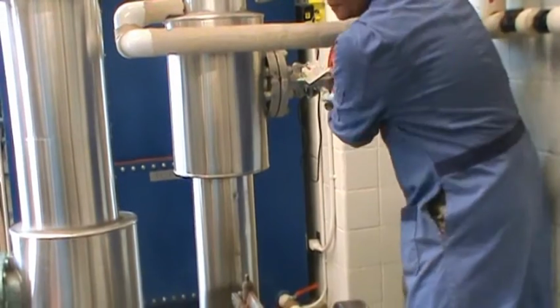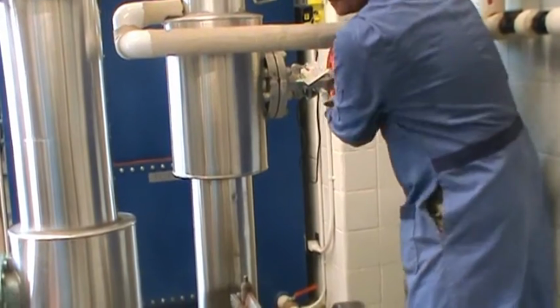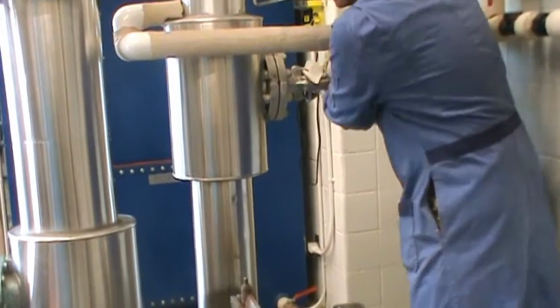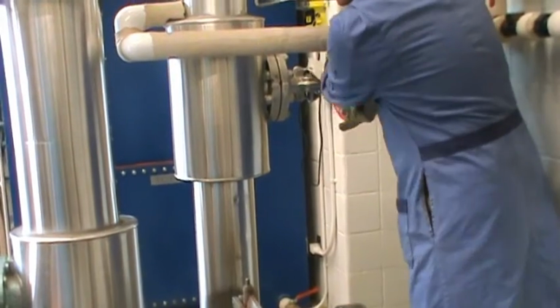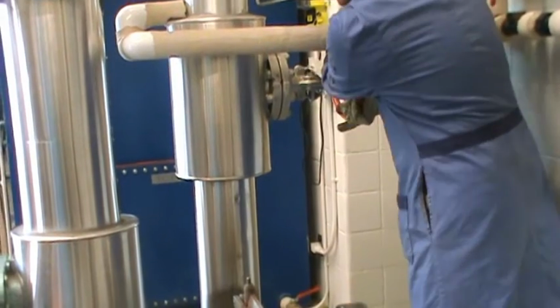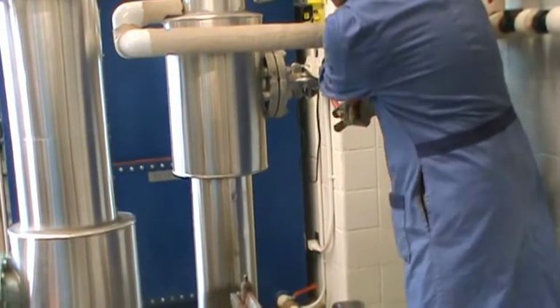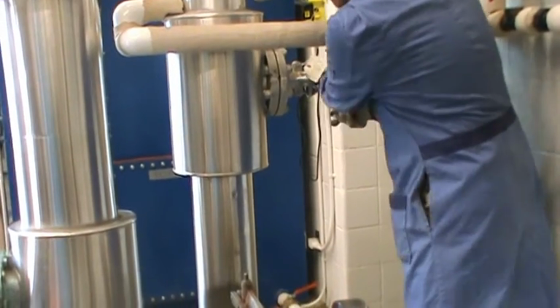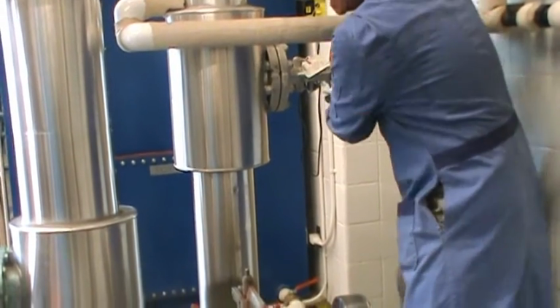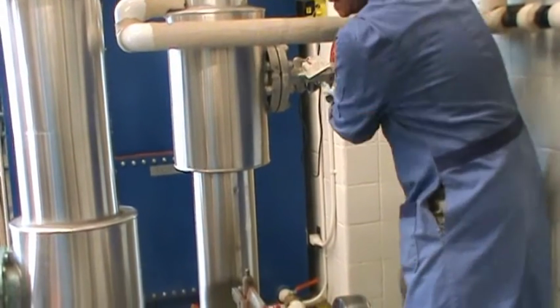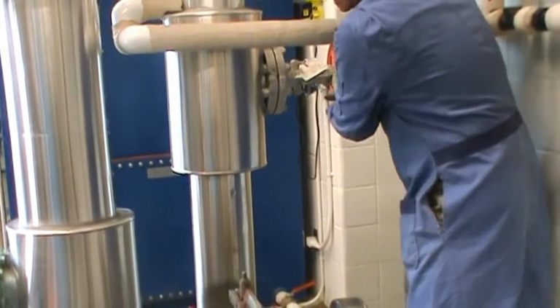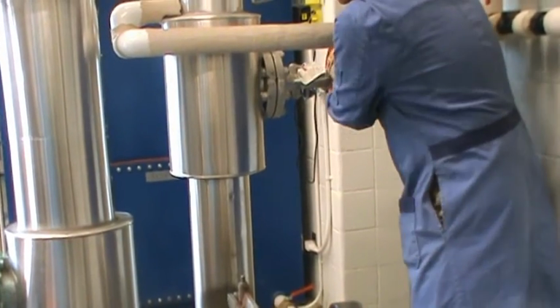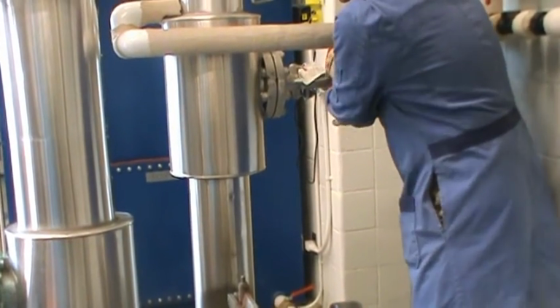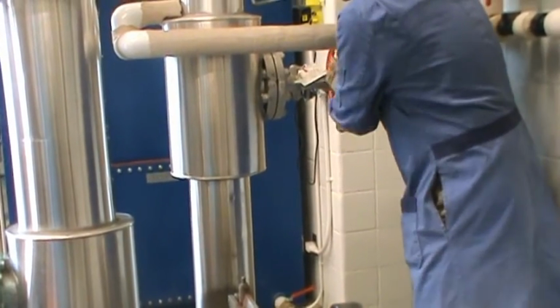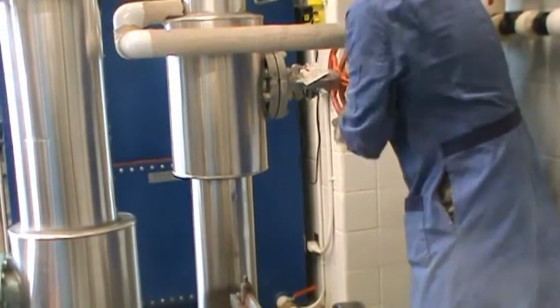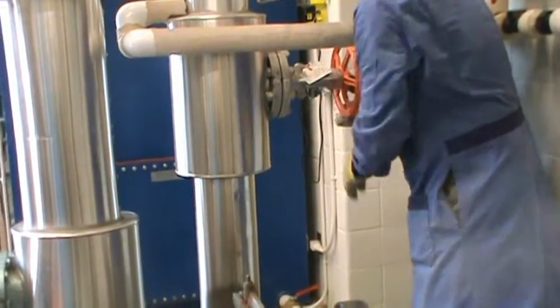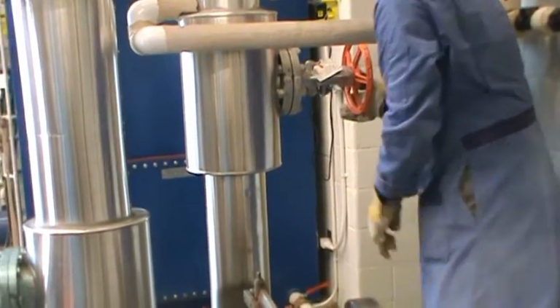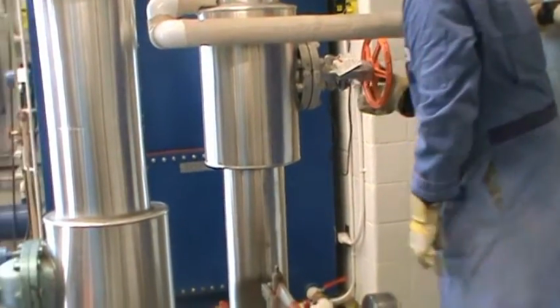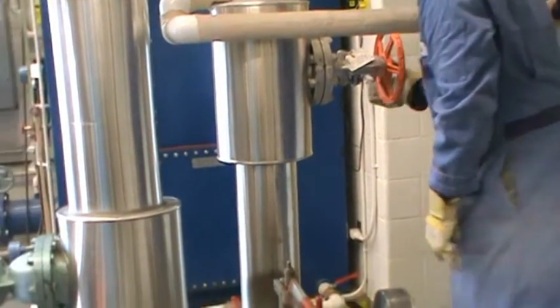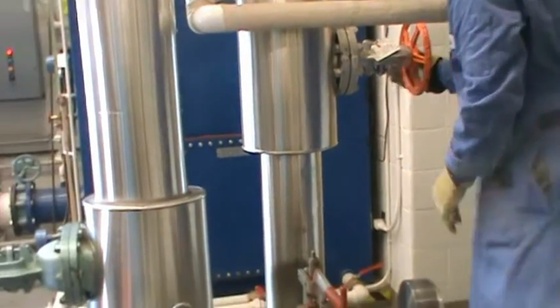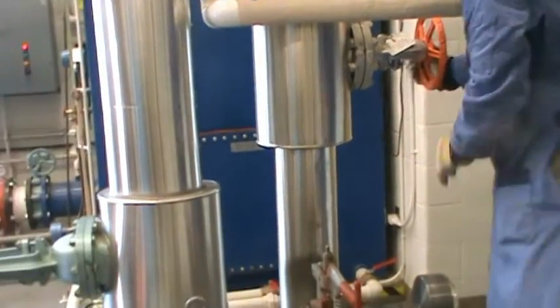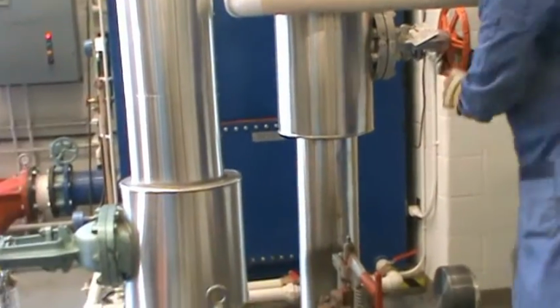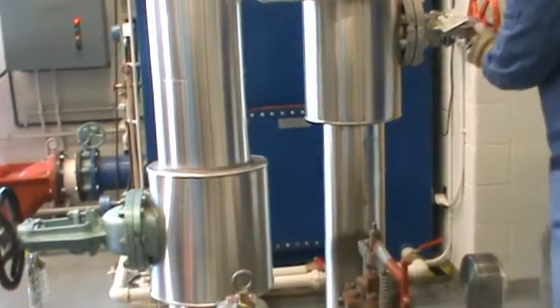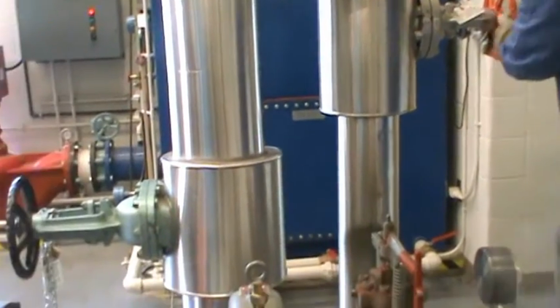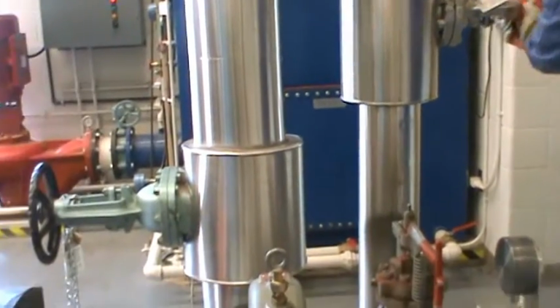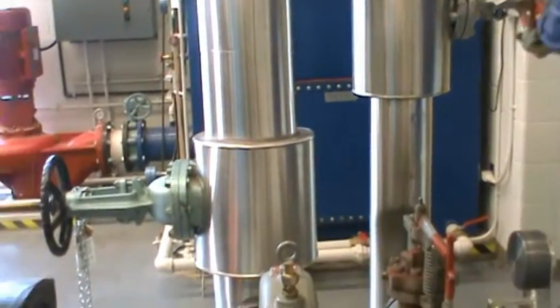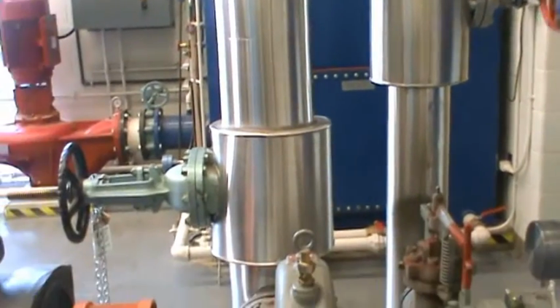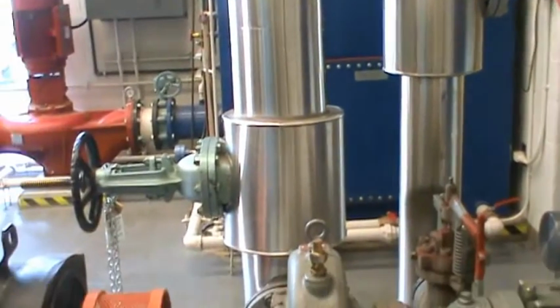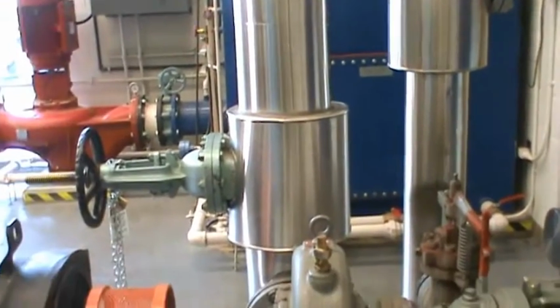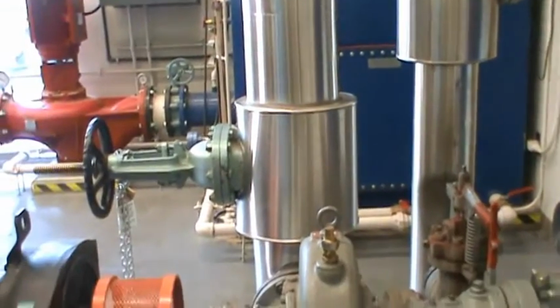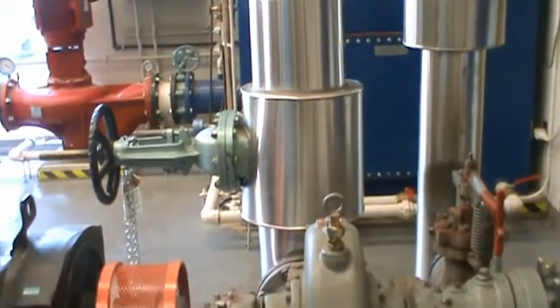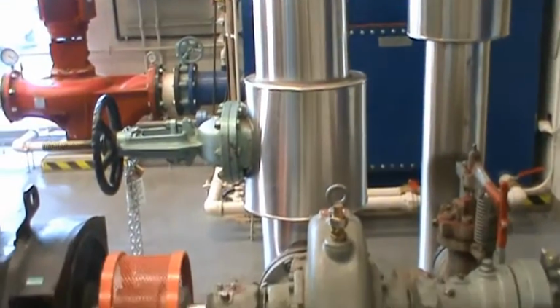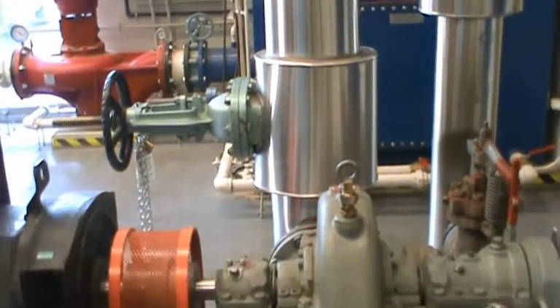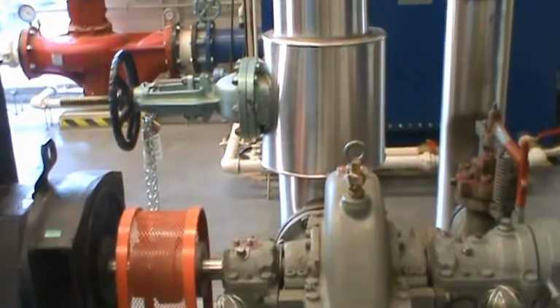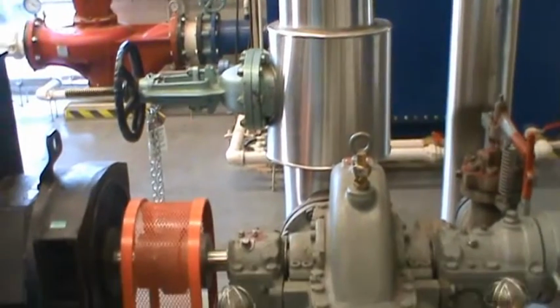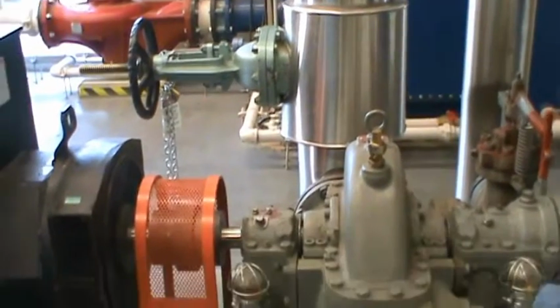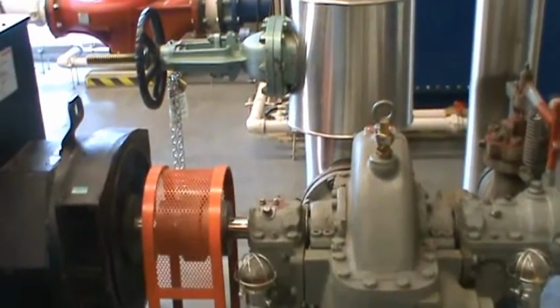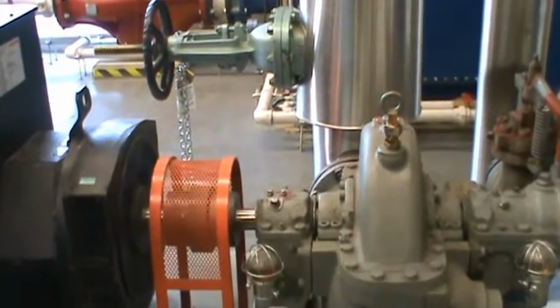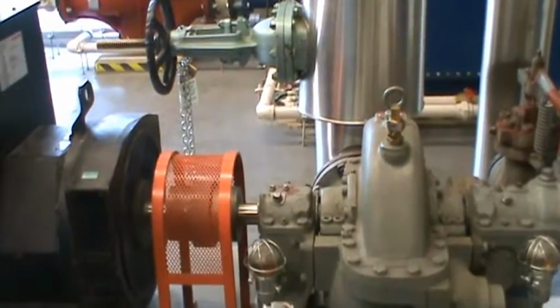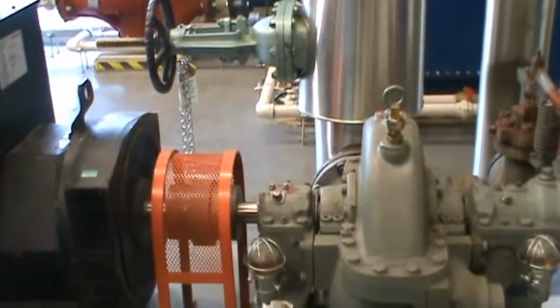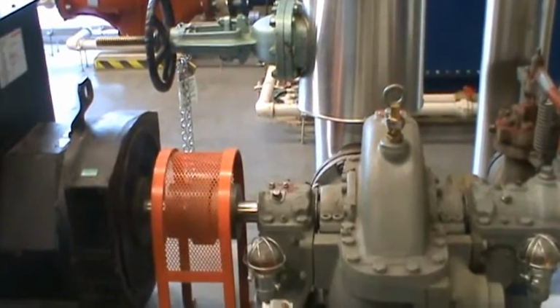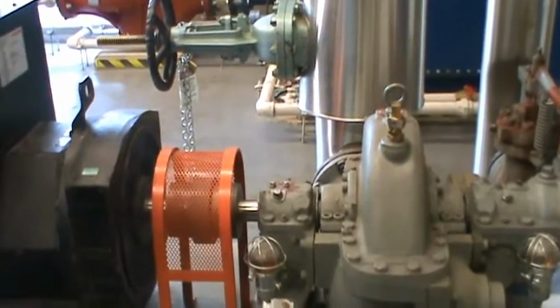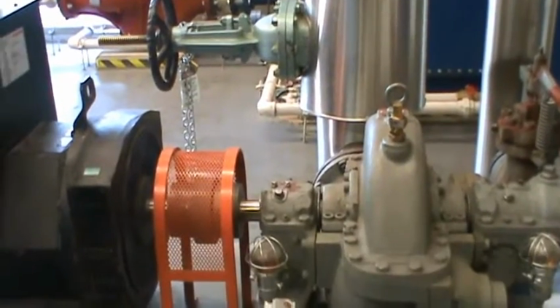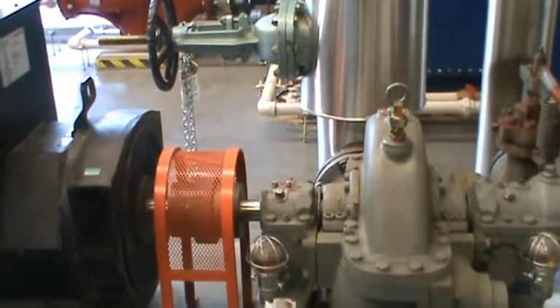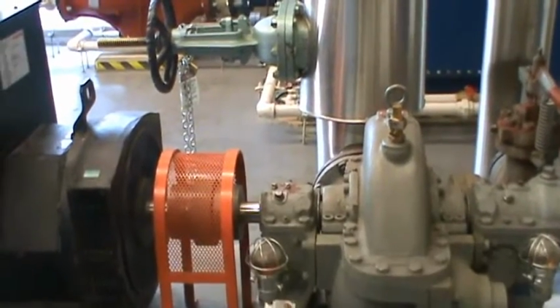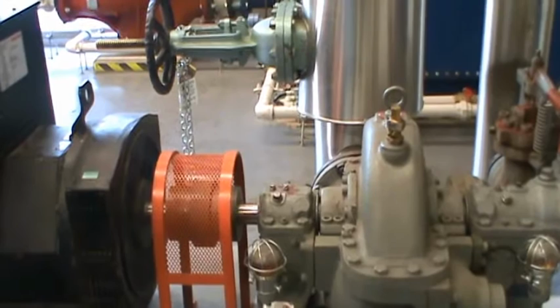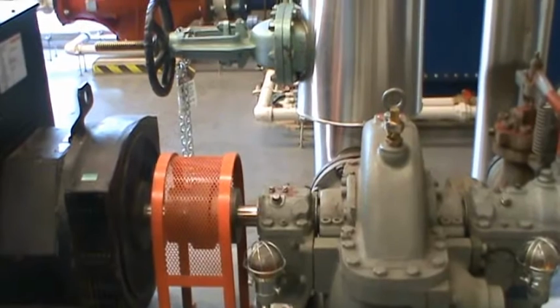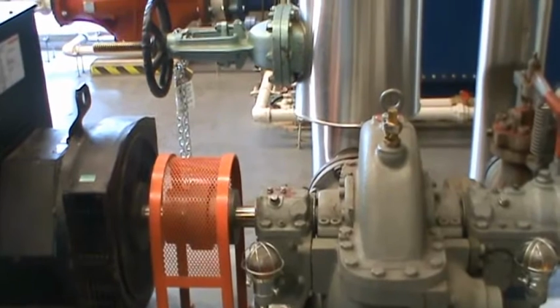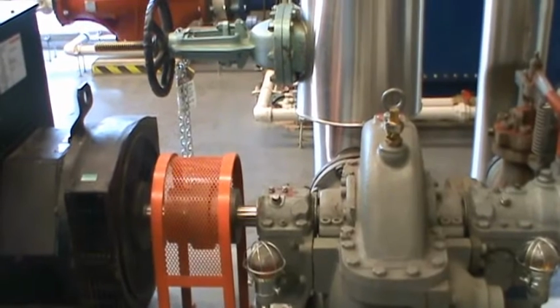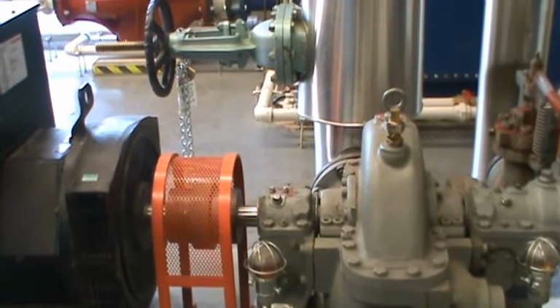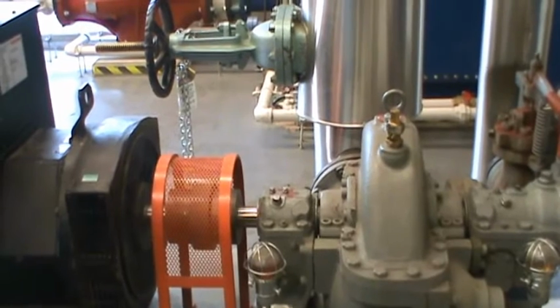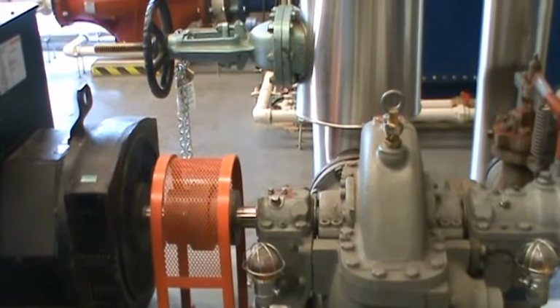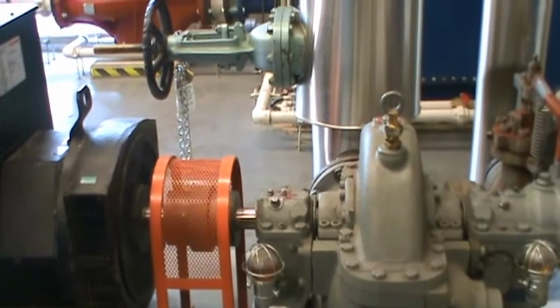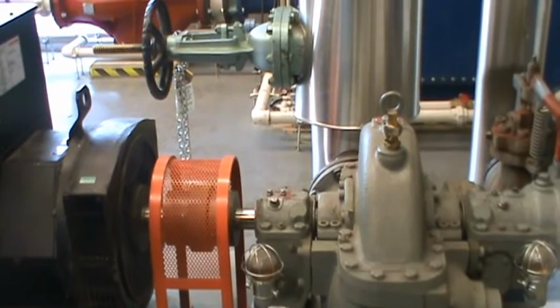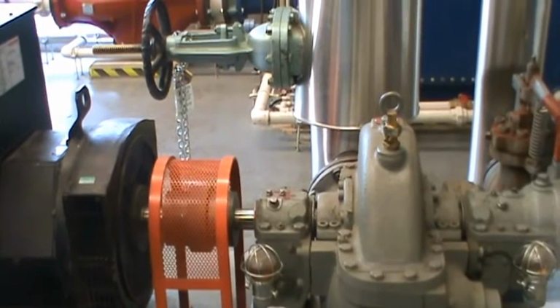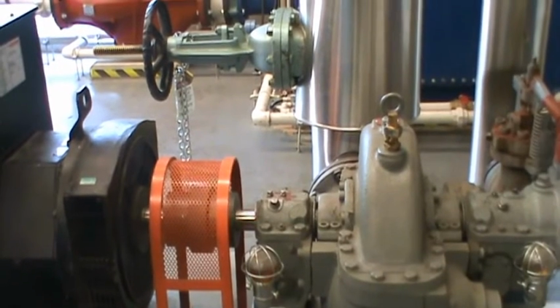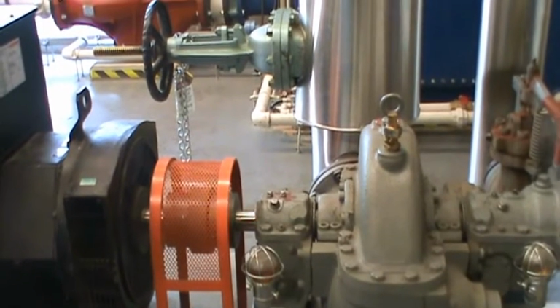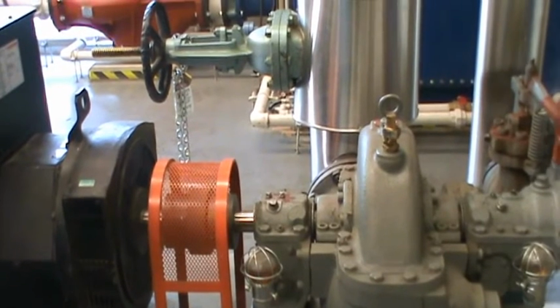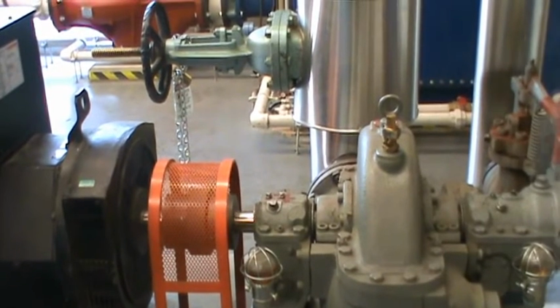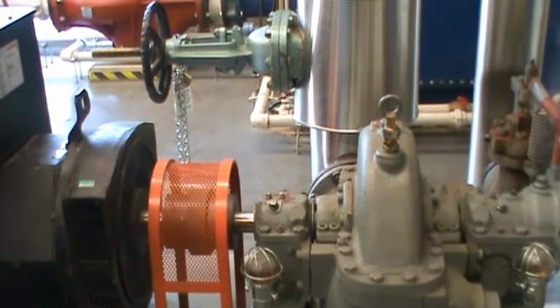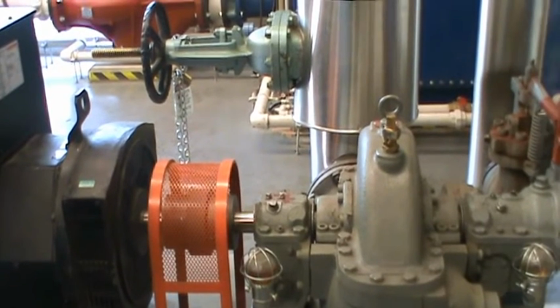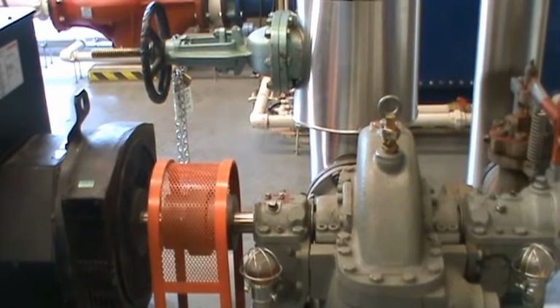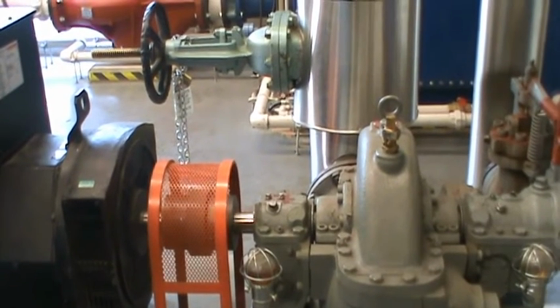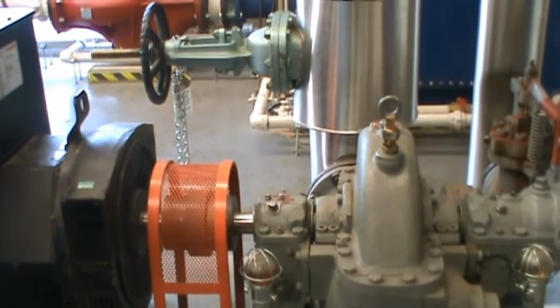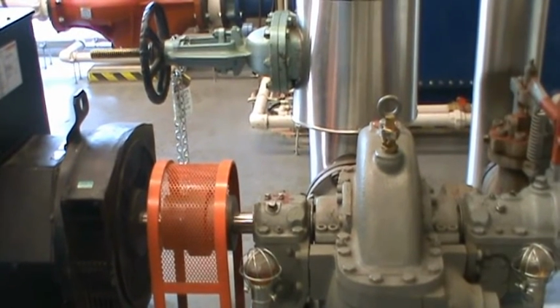Now I'm going to turn on the steam slowly to the turbine and make it turn slowly for a few moments. You can see the turbine slowly turning now.